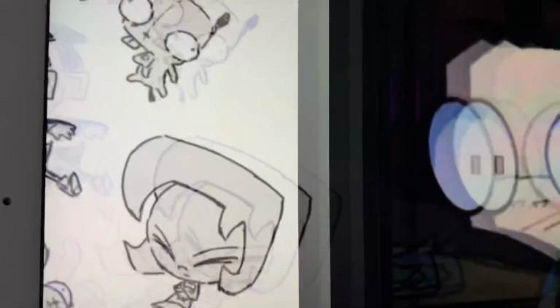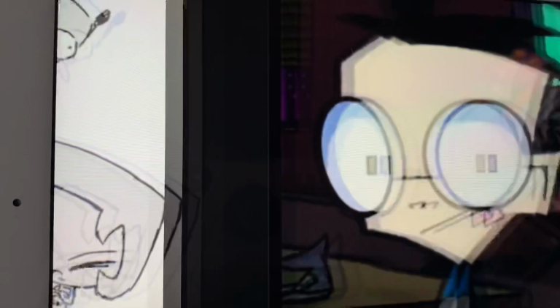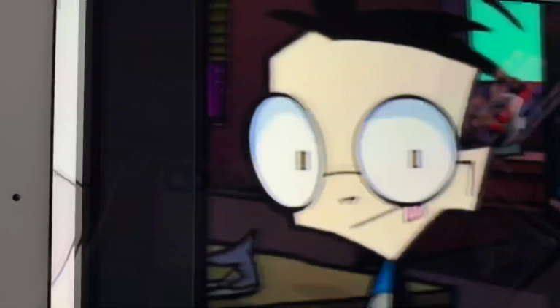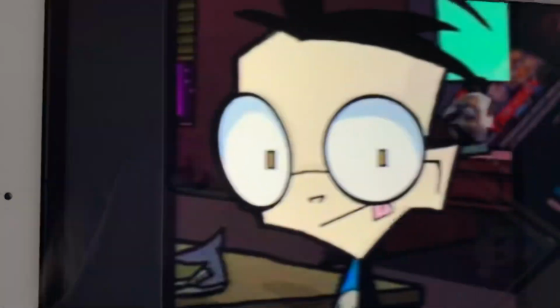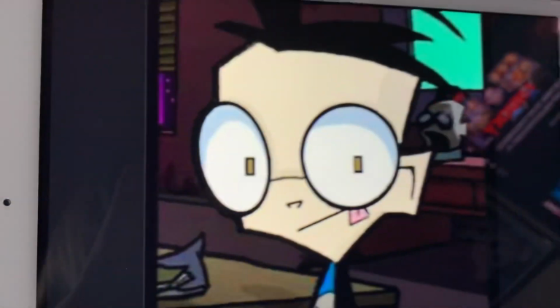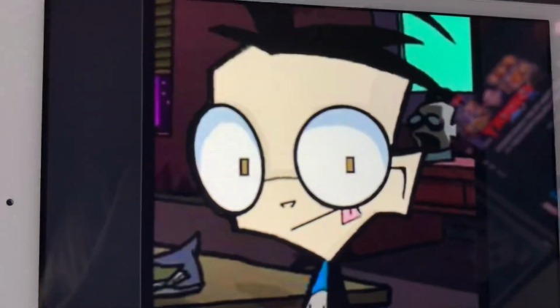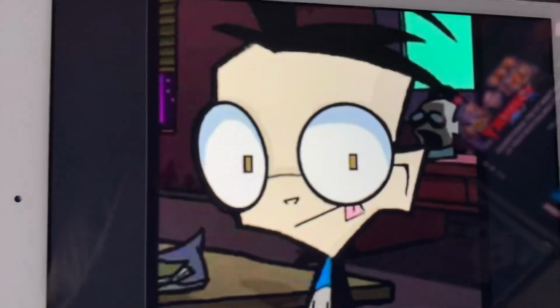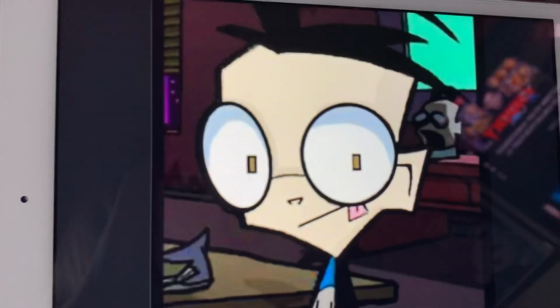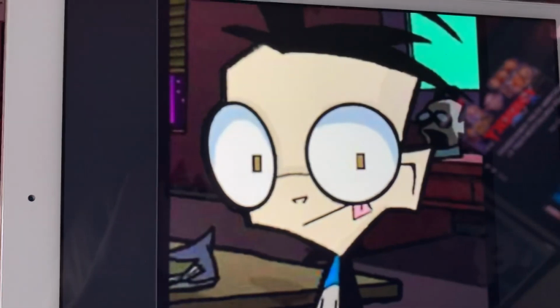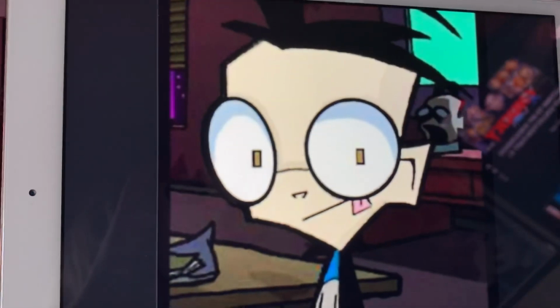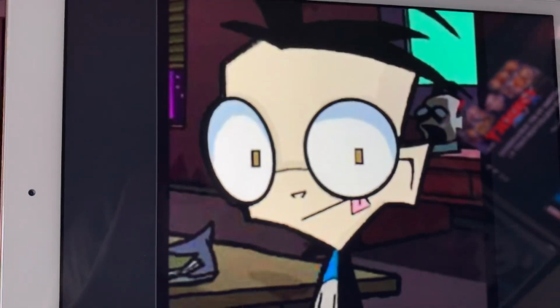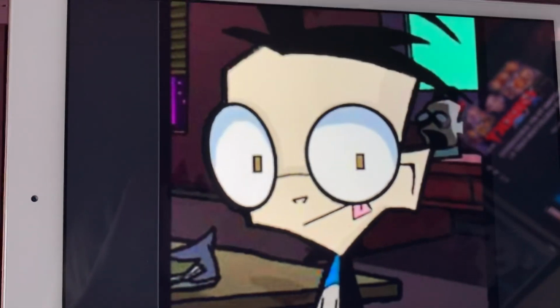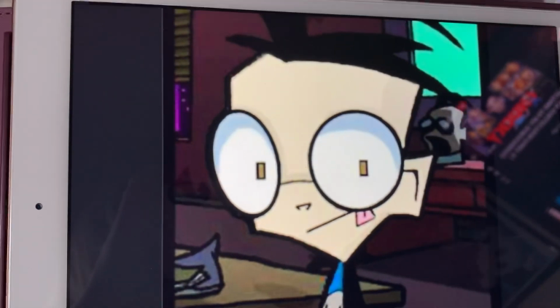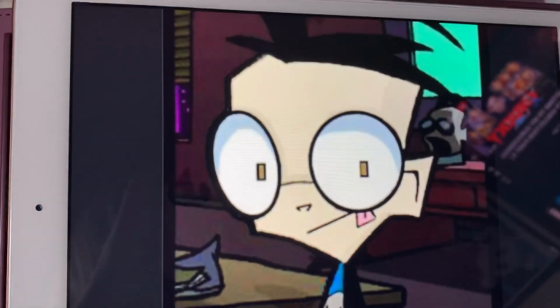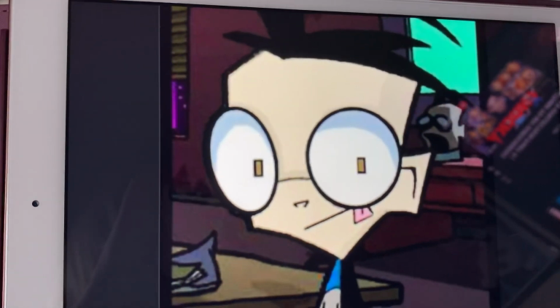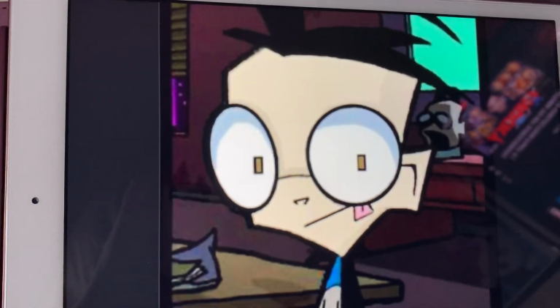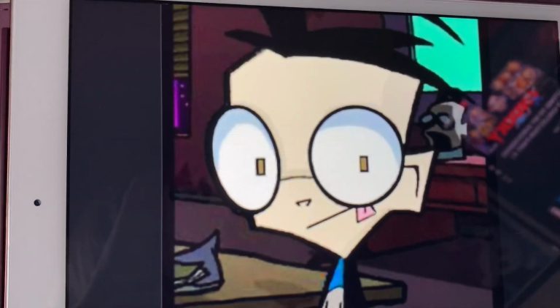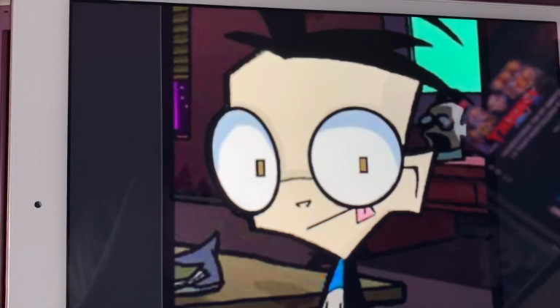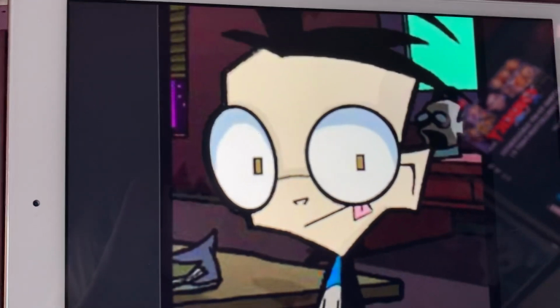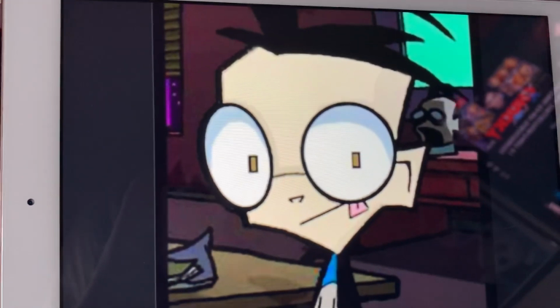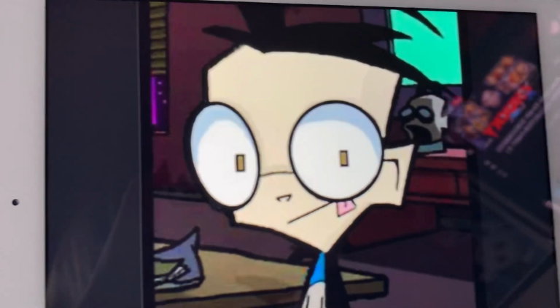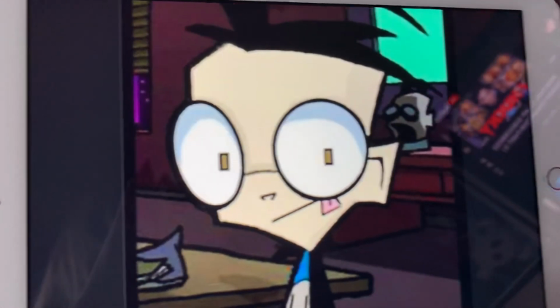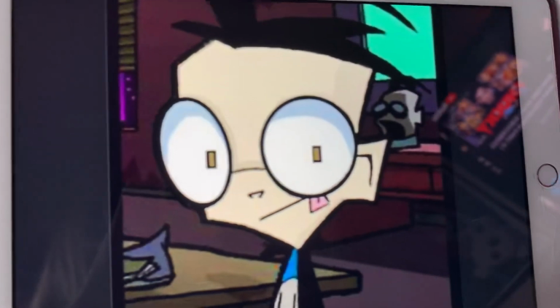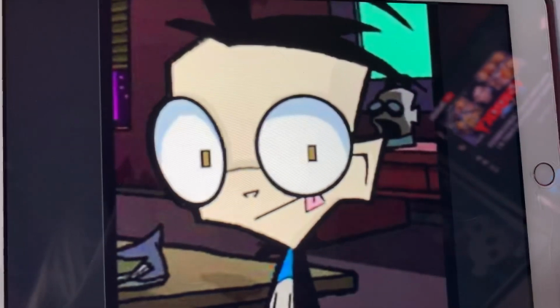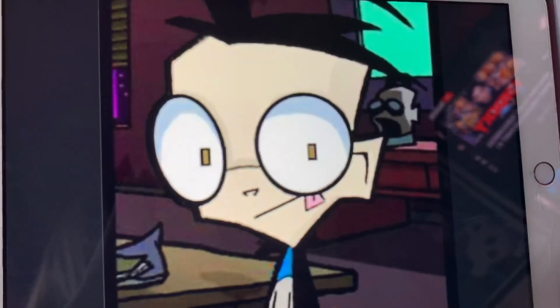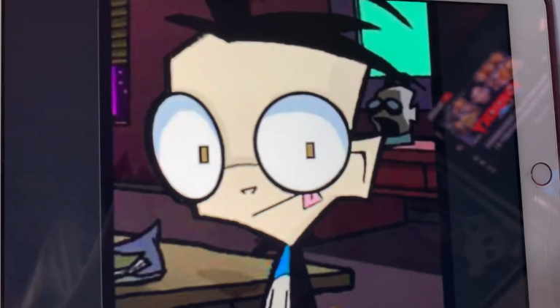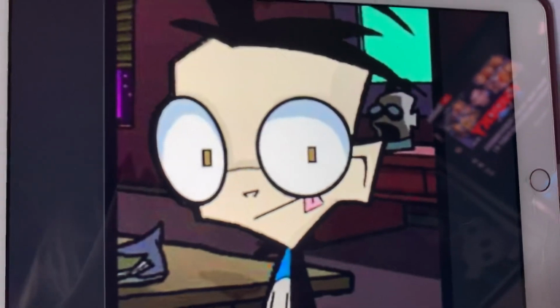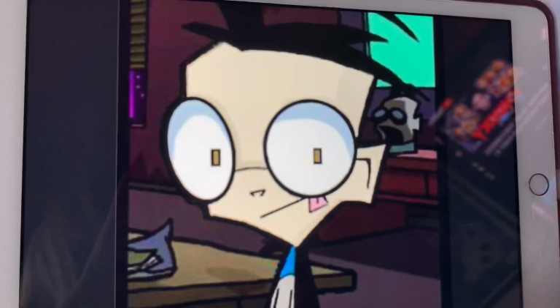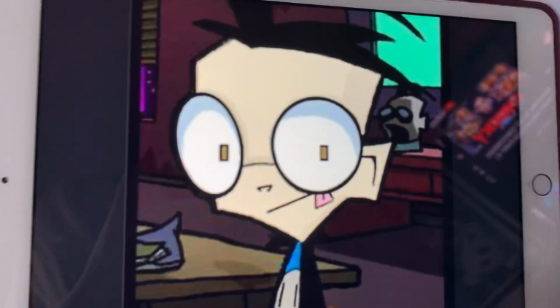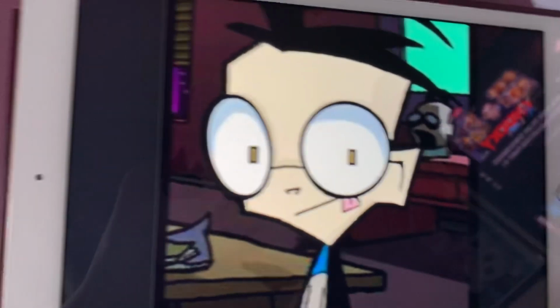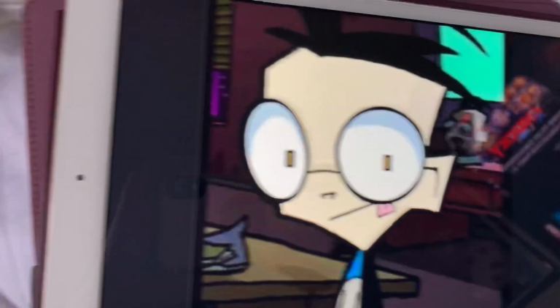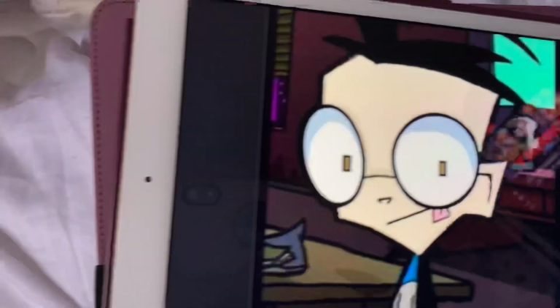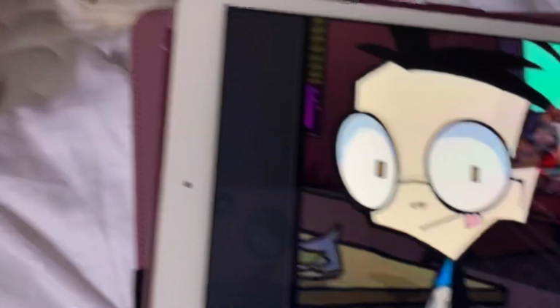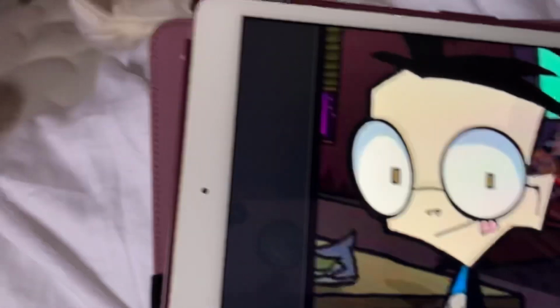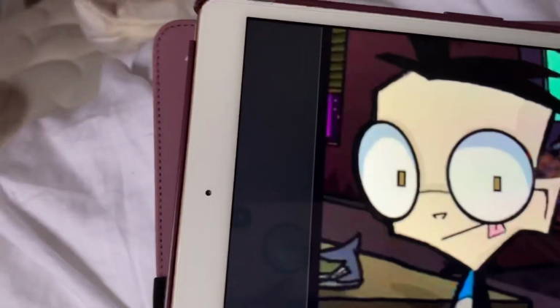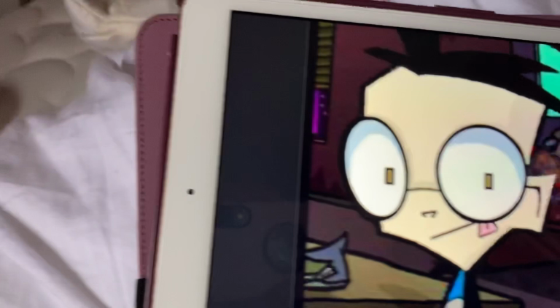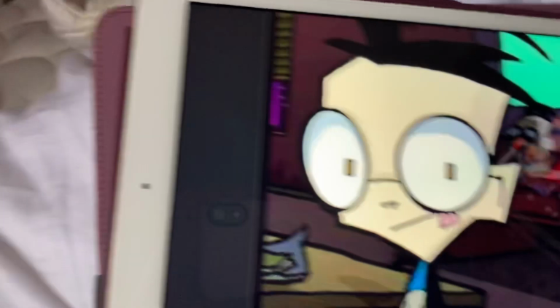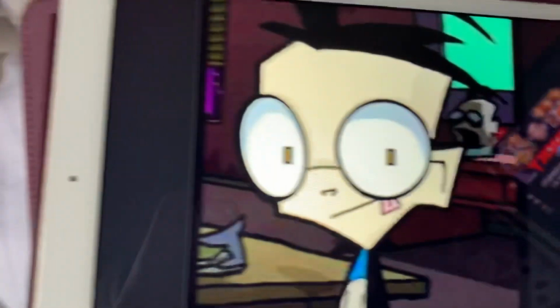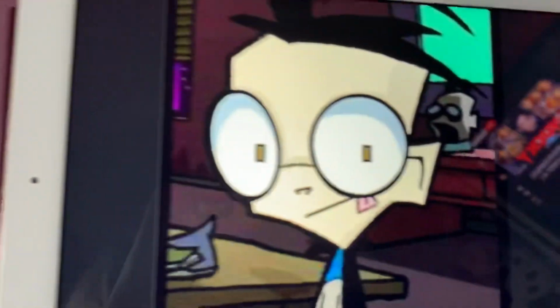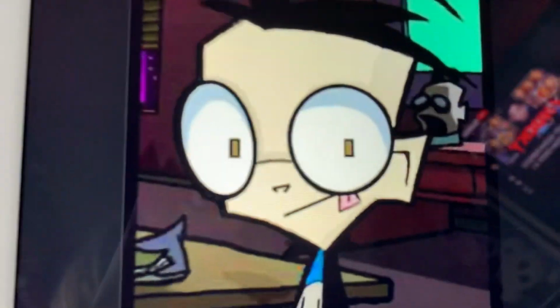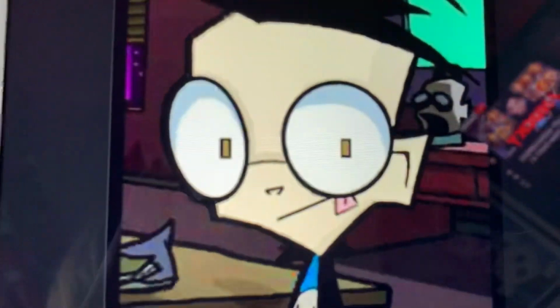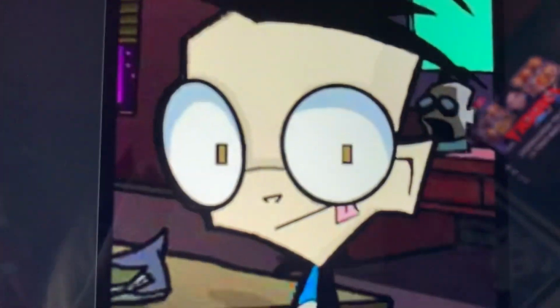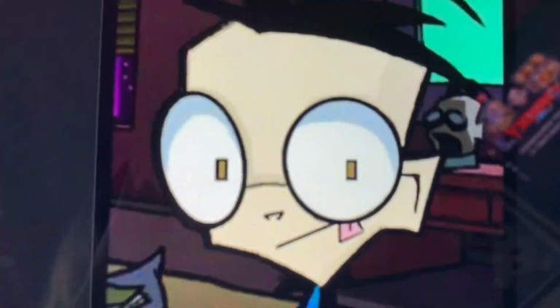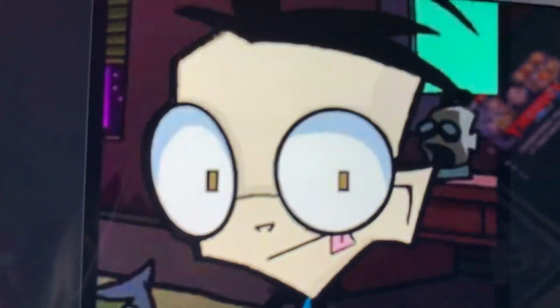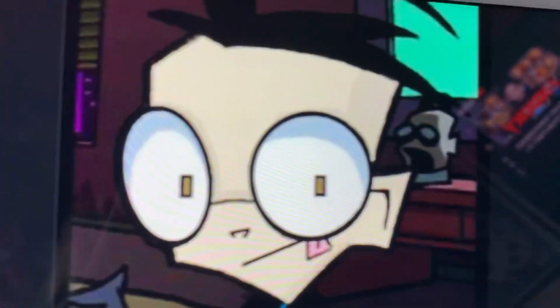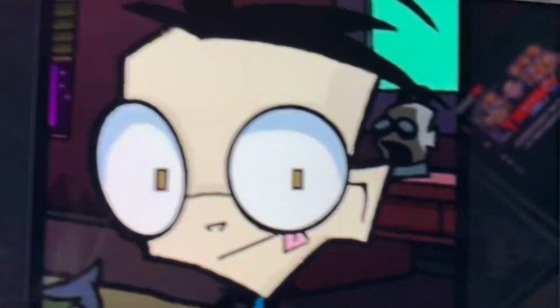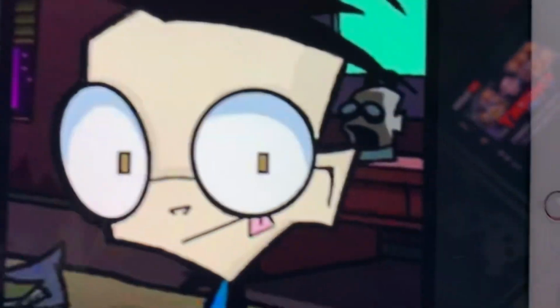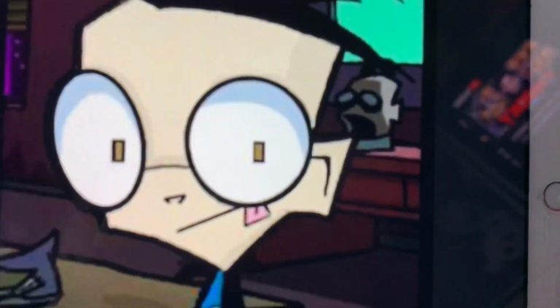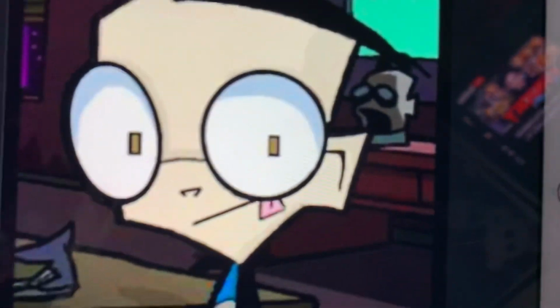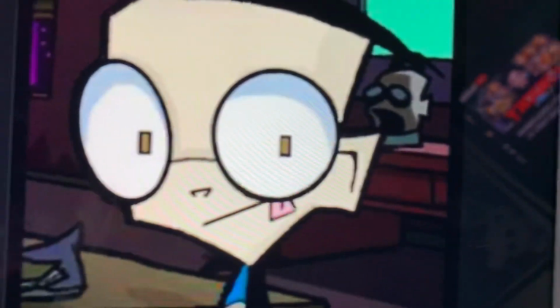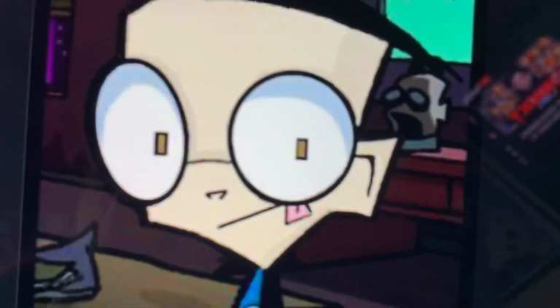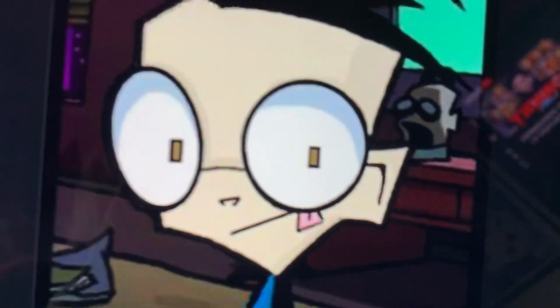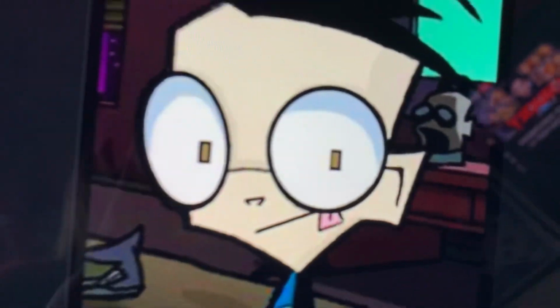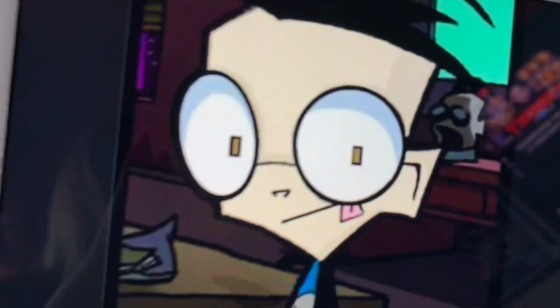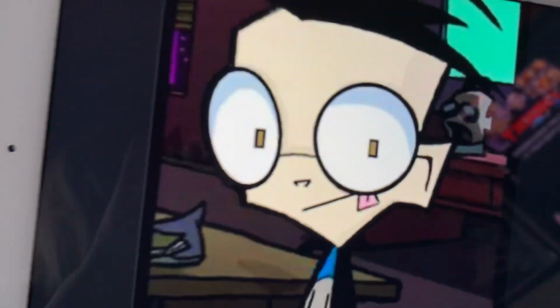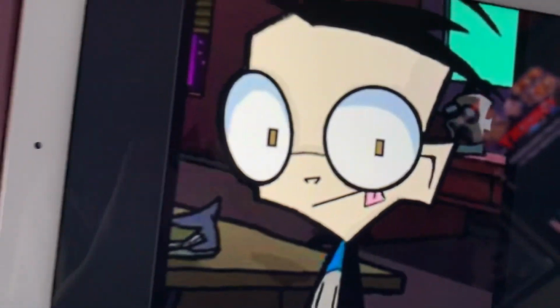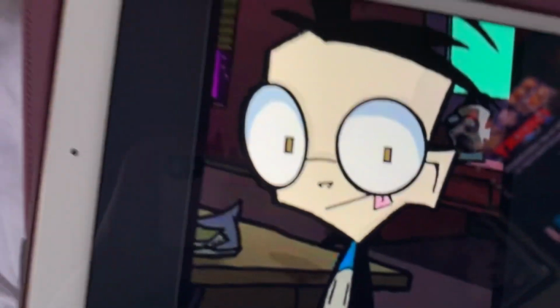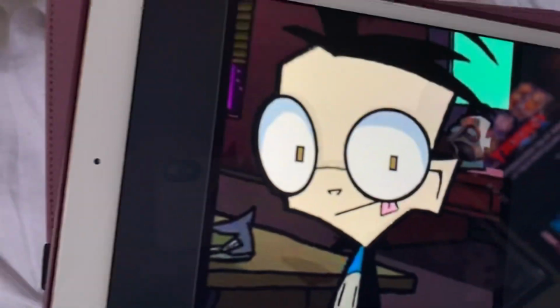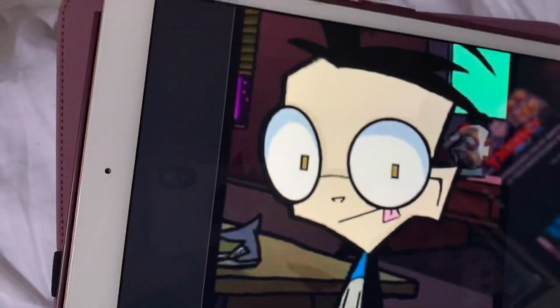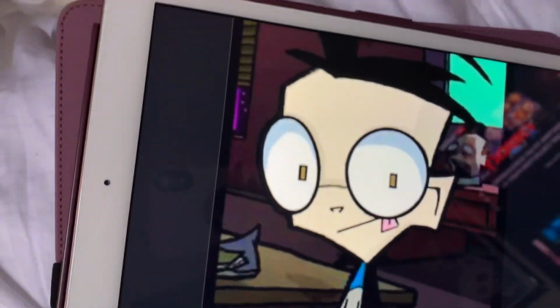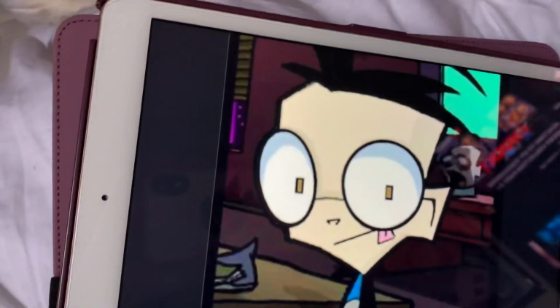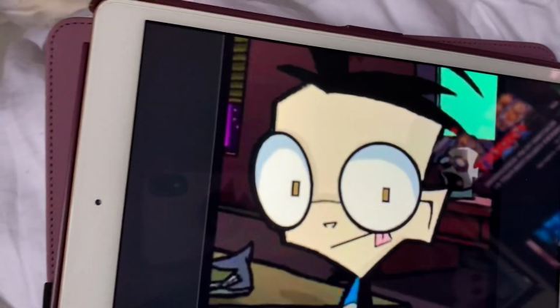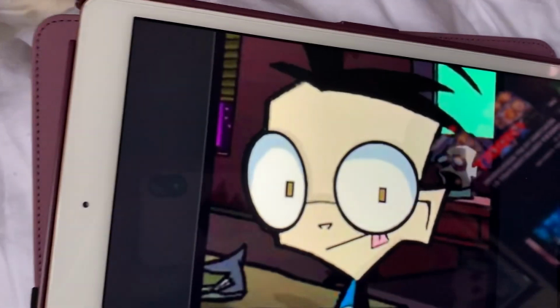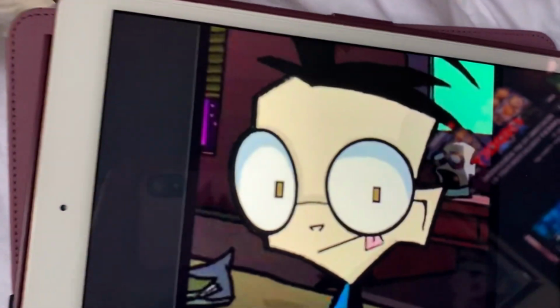Hey everyone, I'm Devin. Today I'm going to be a paranormal expert.